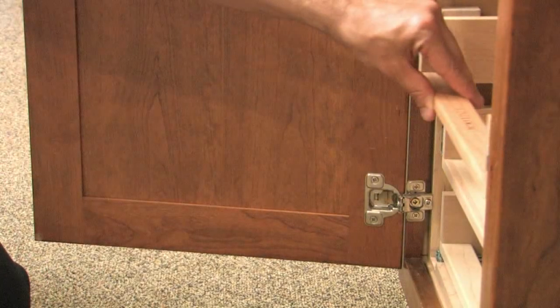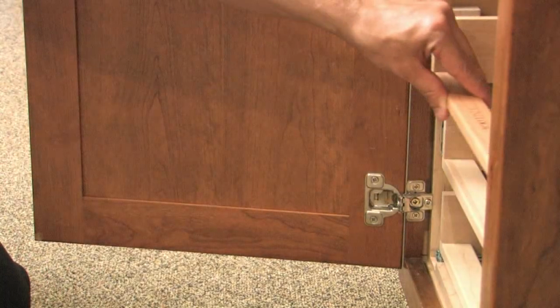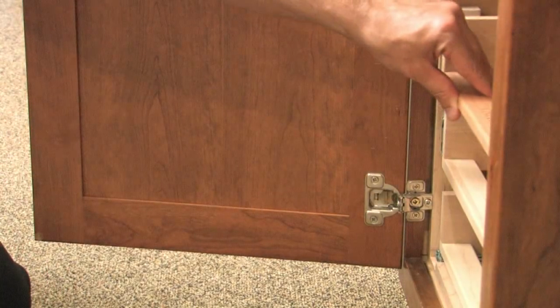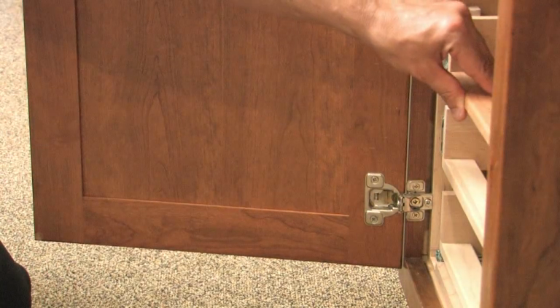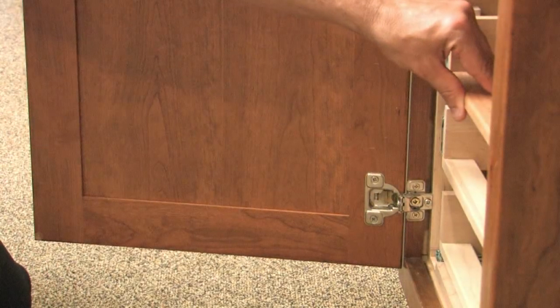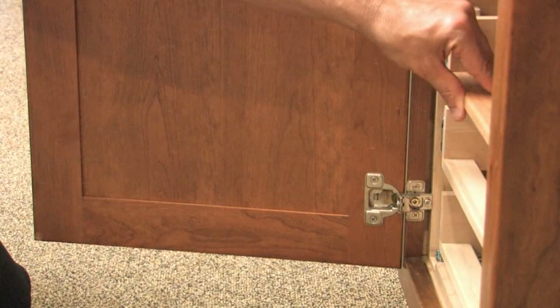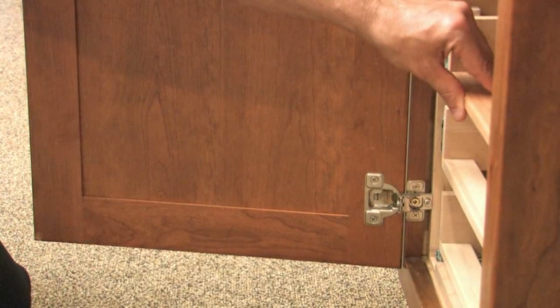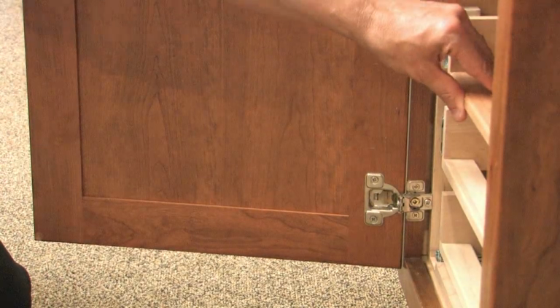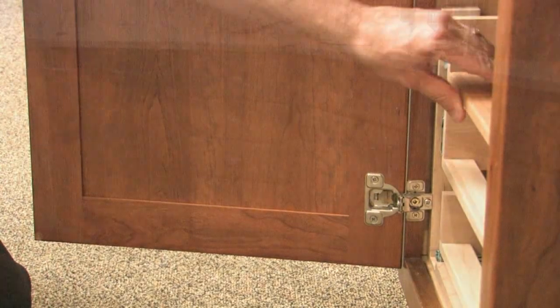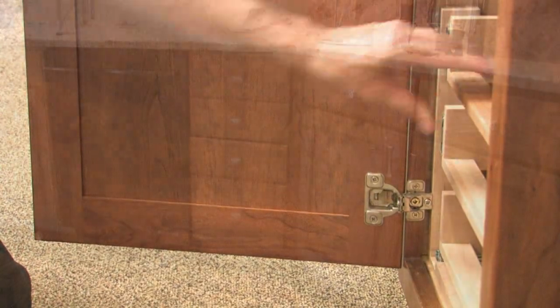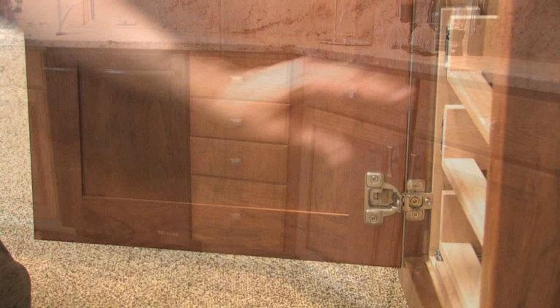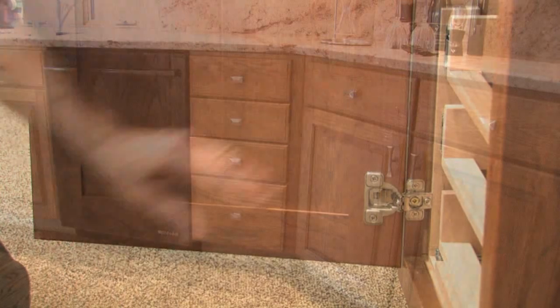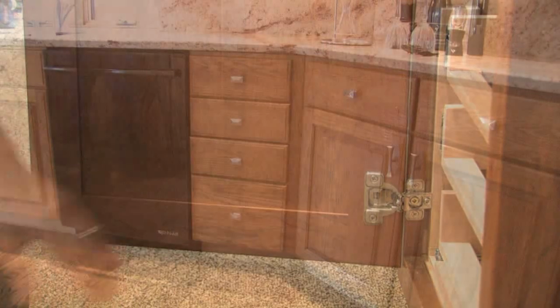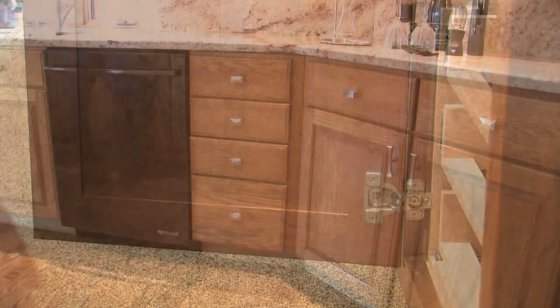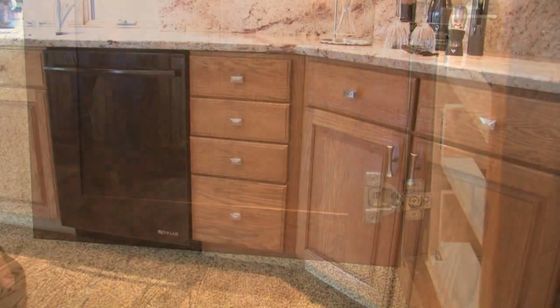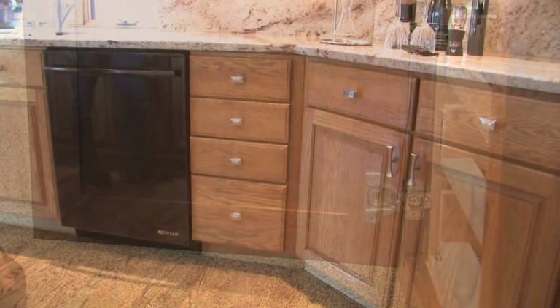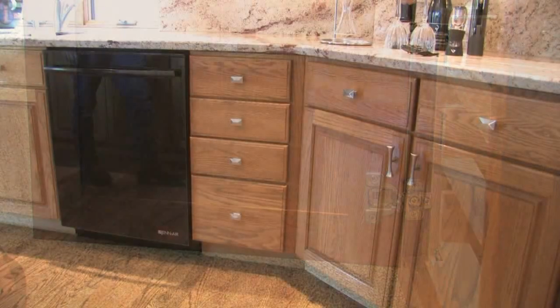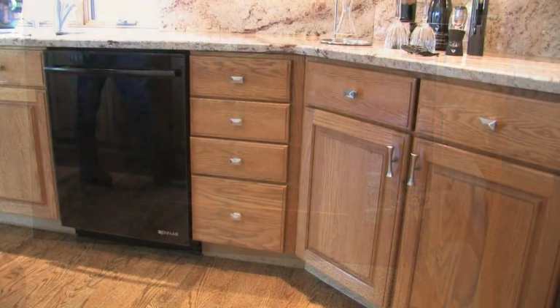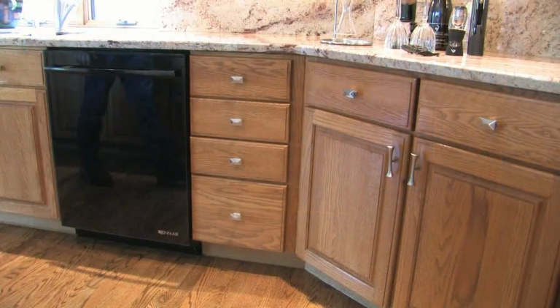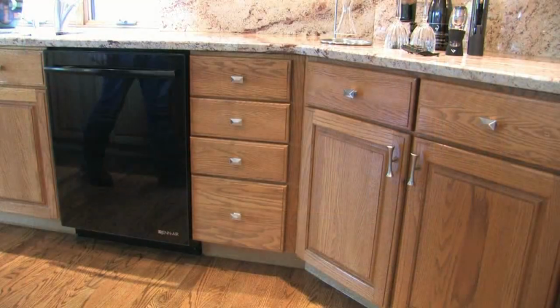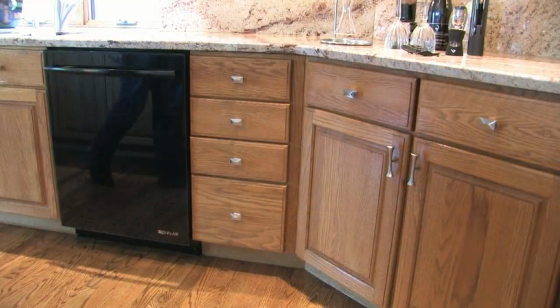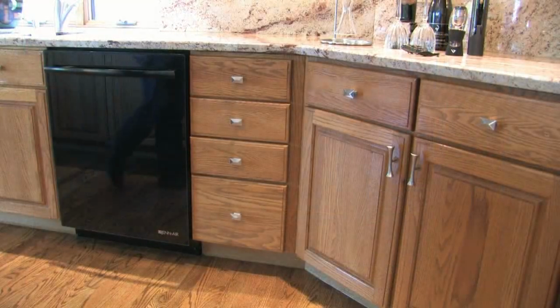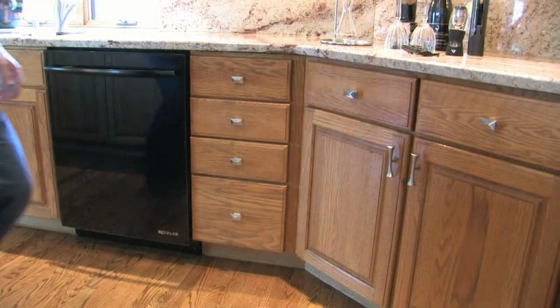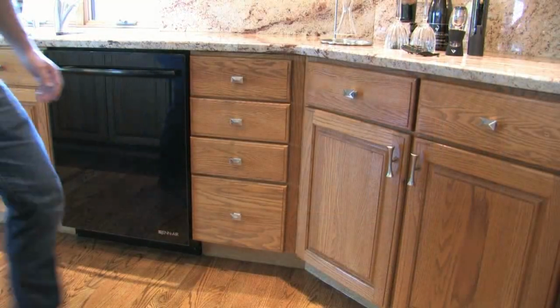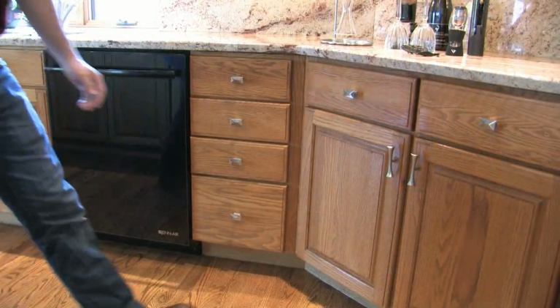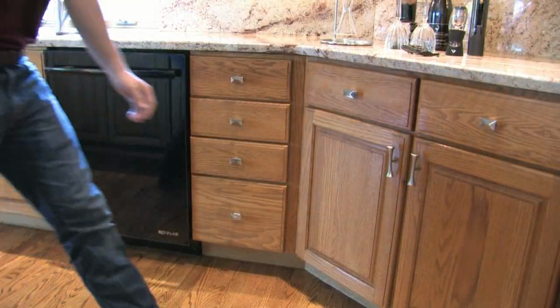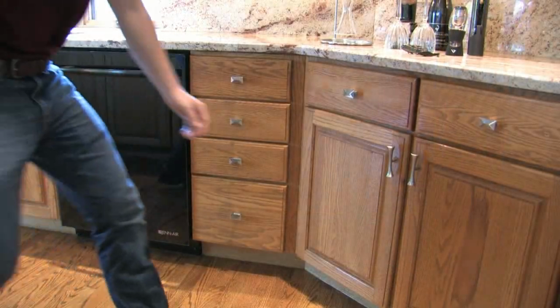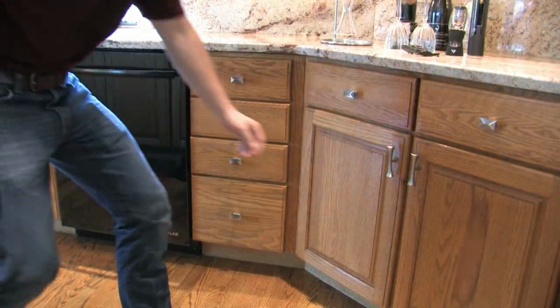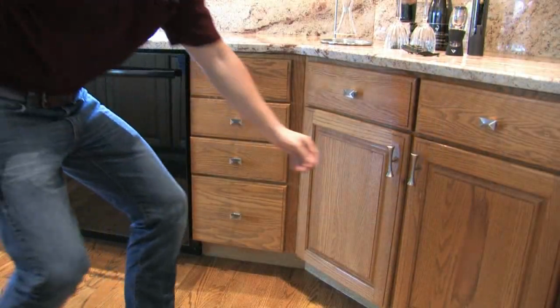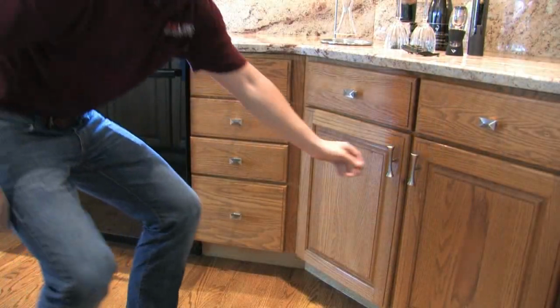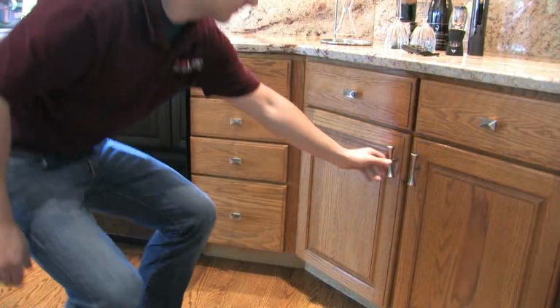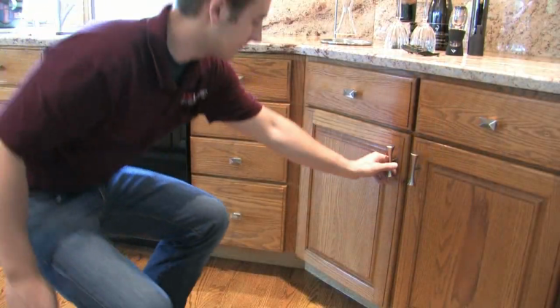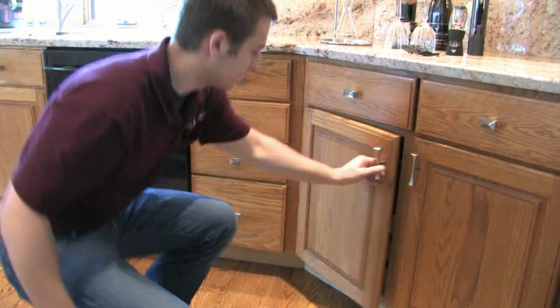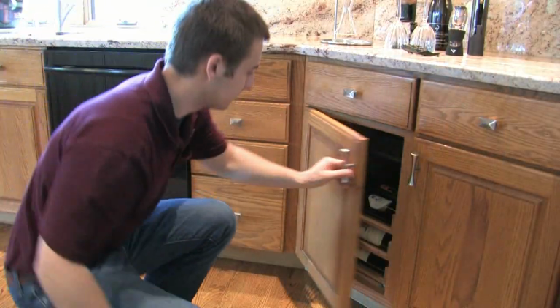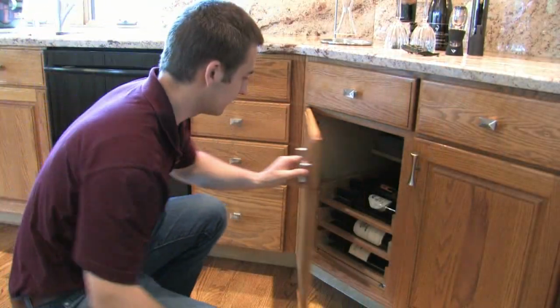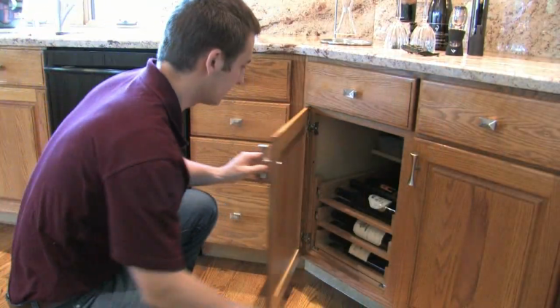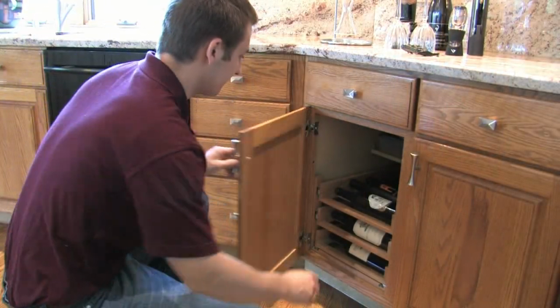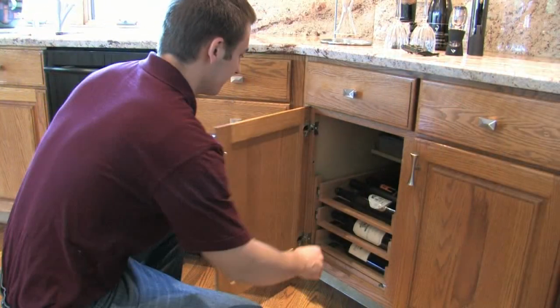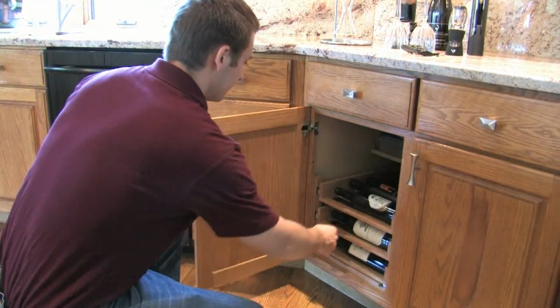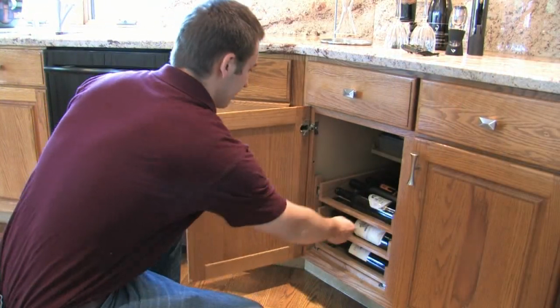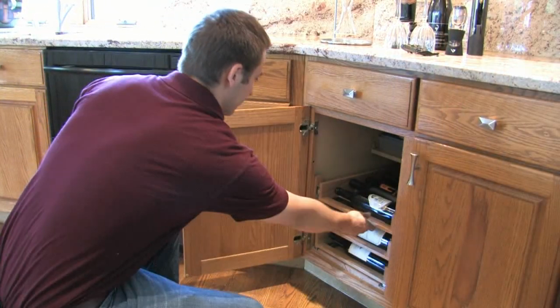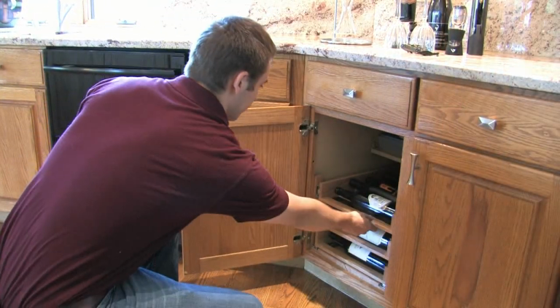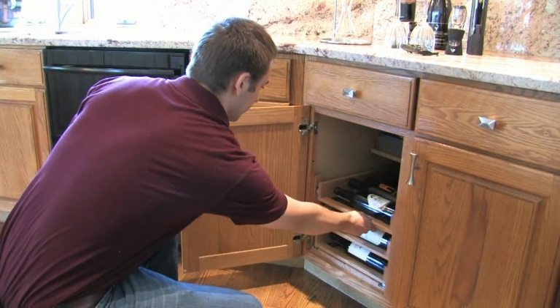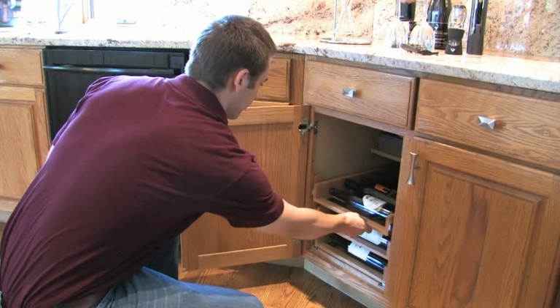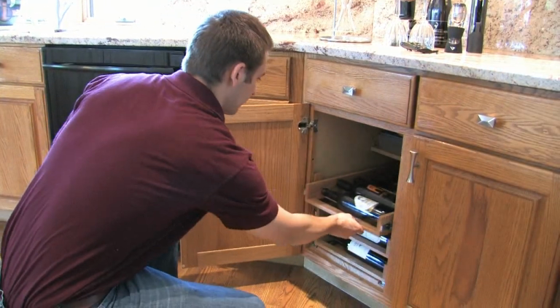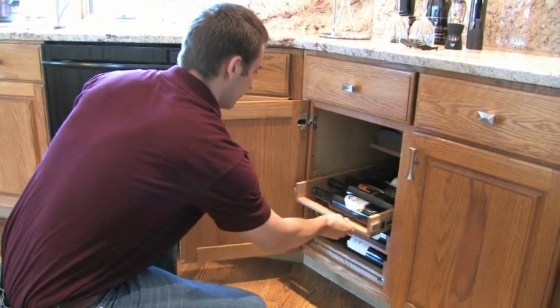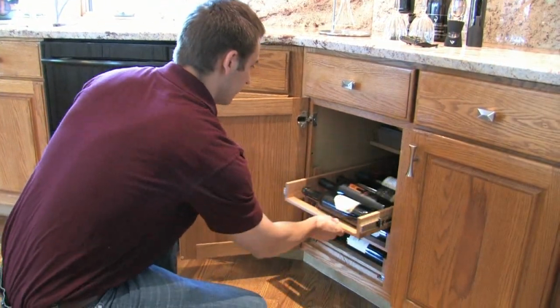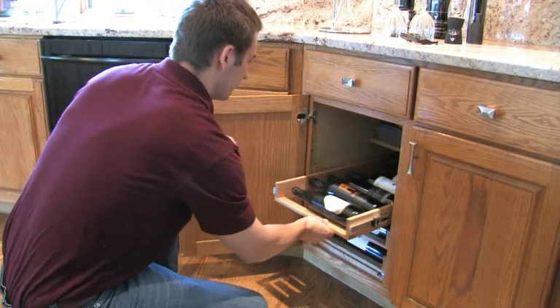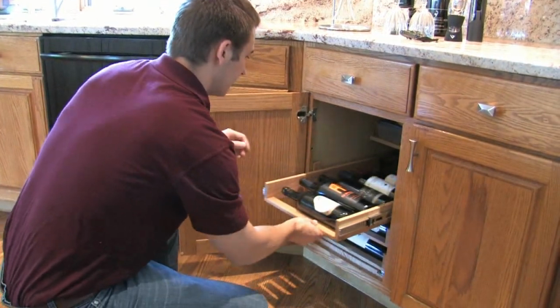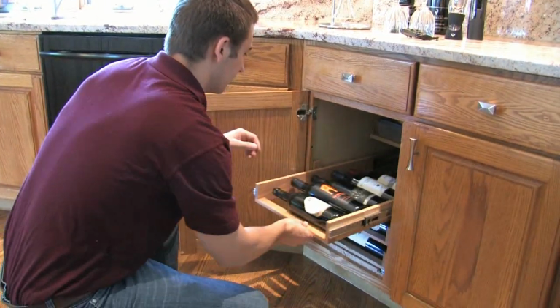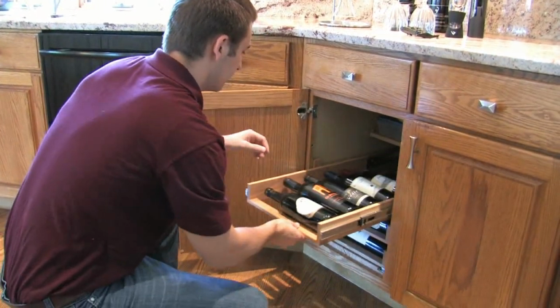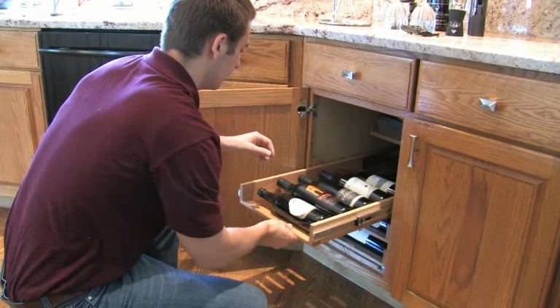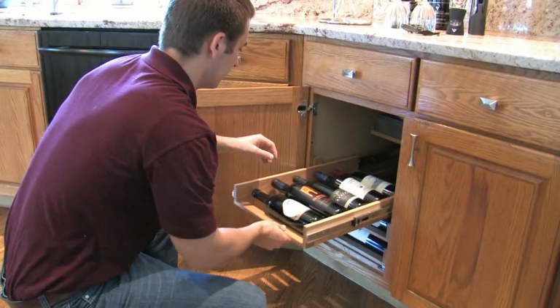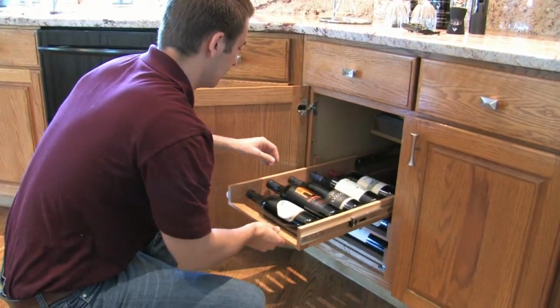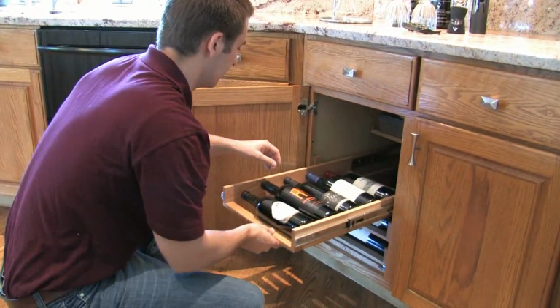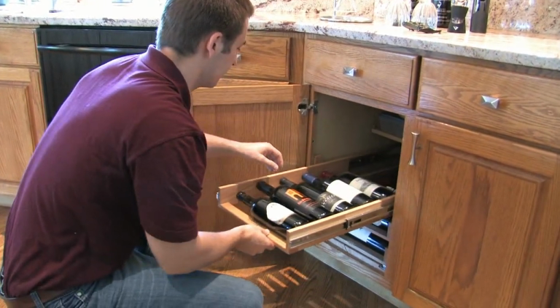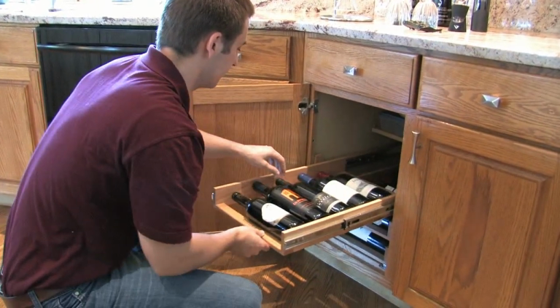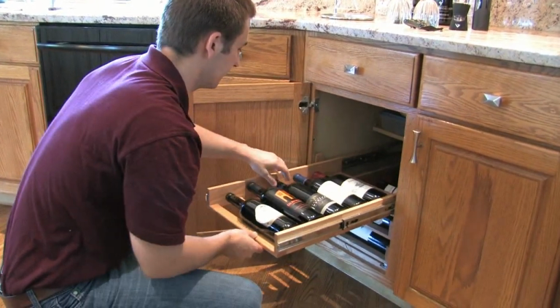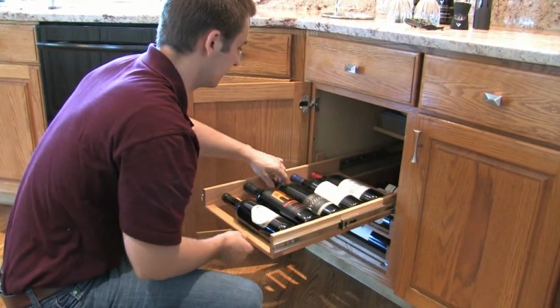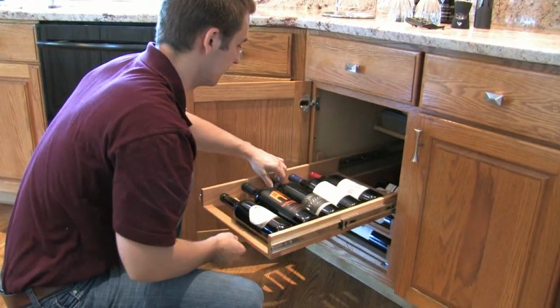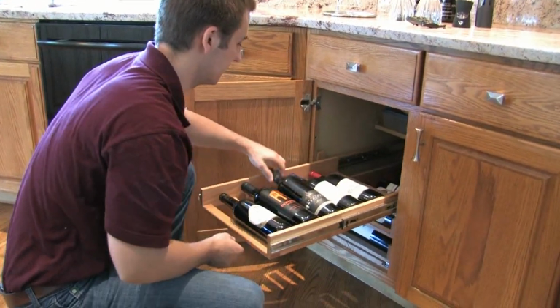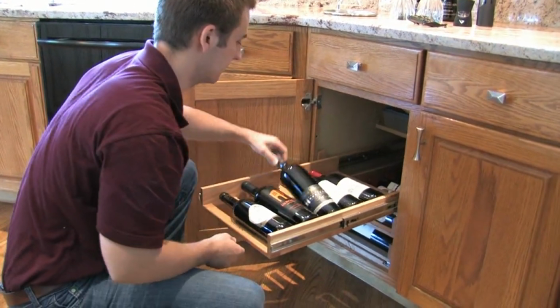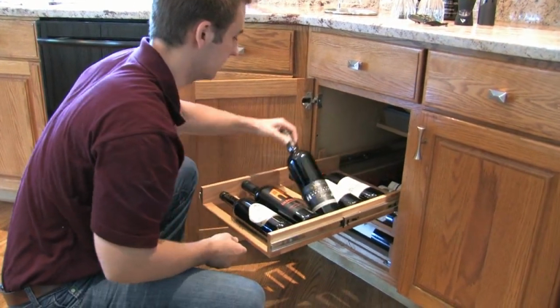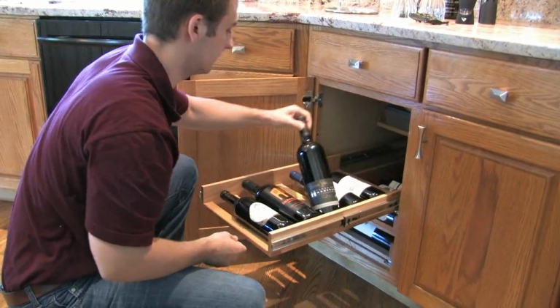Once all three drawers are installed, you're ready to enjoy your WineLogic wine rack for years to come. It's that simple.